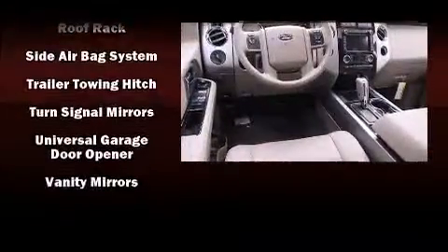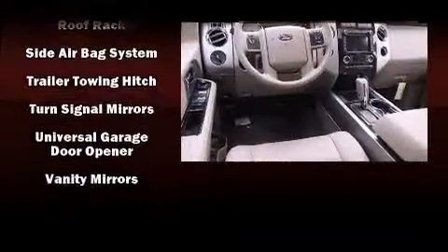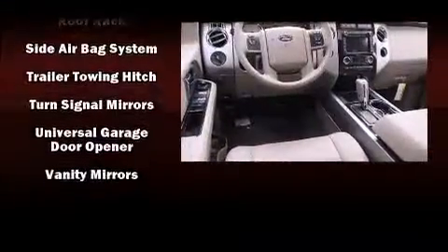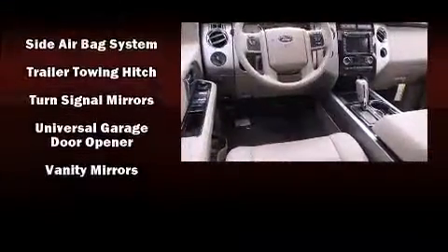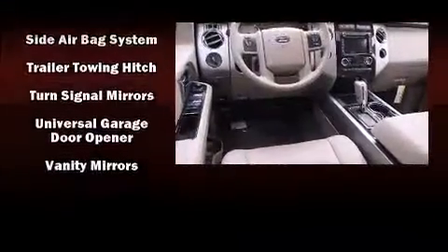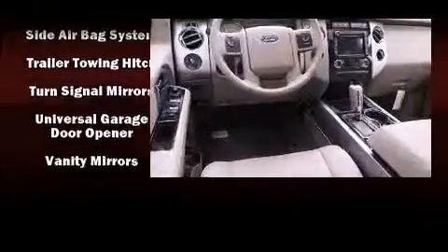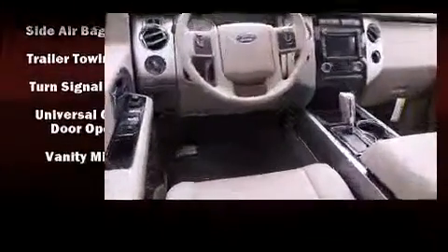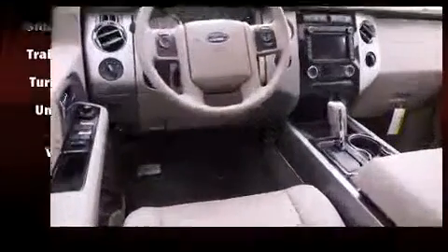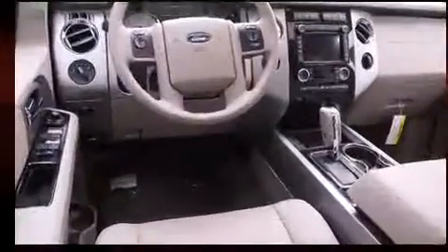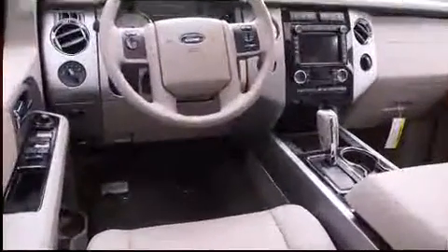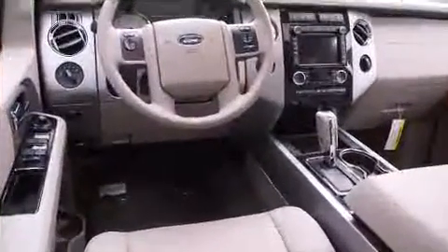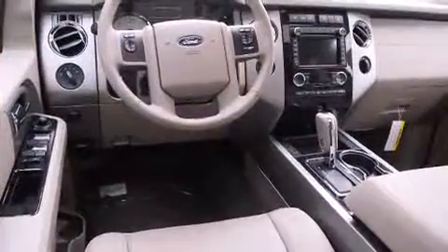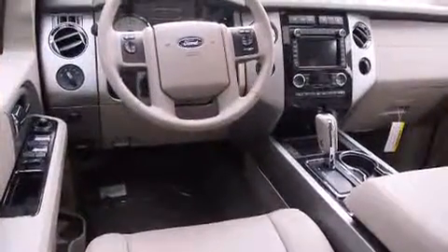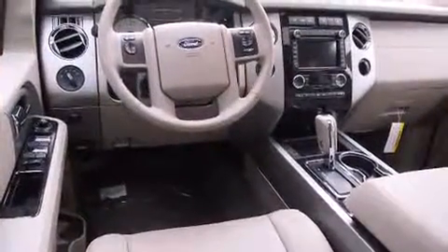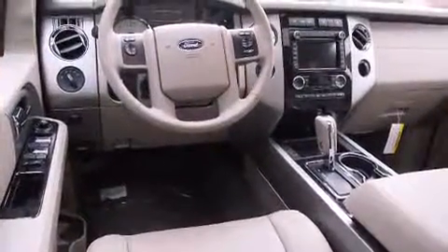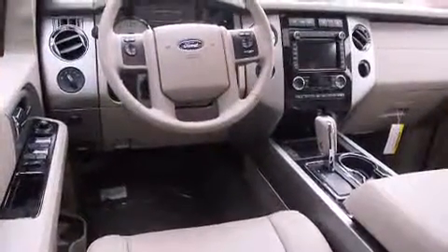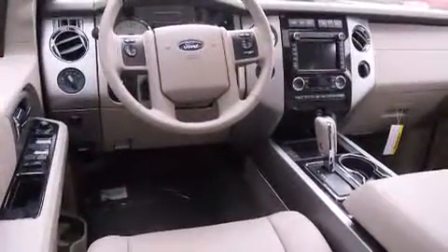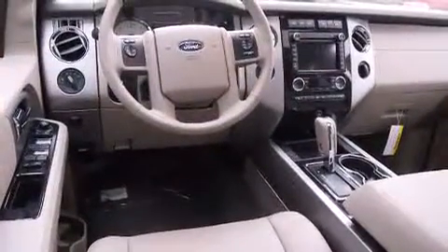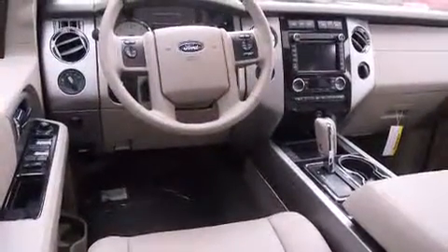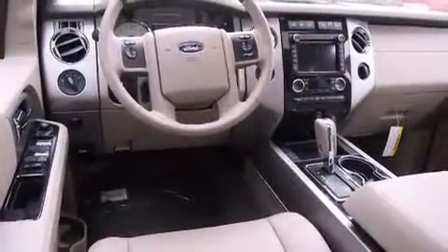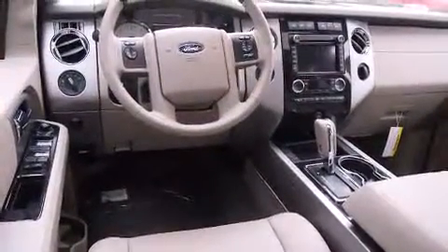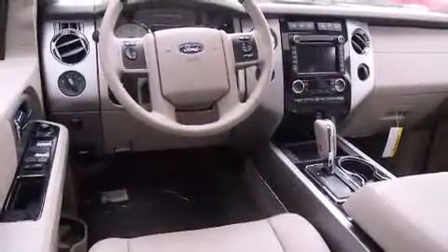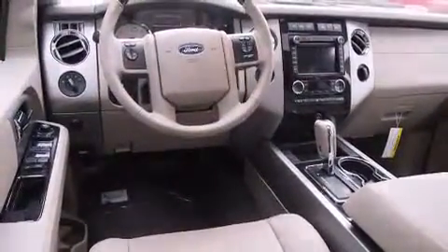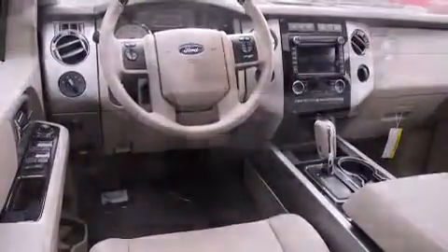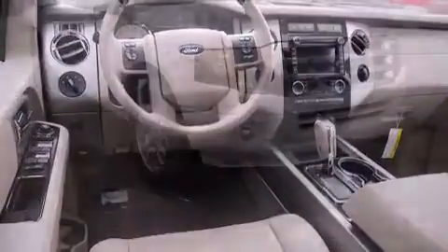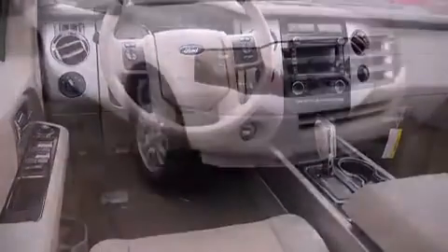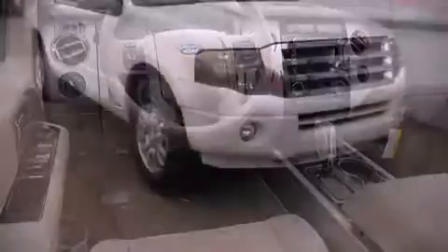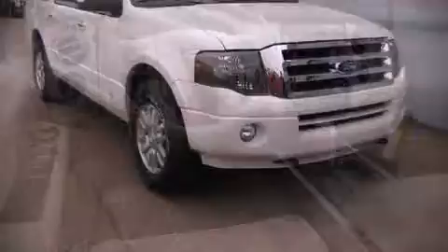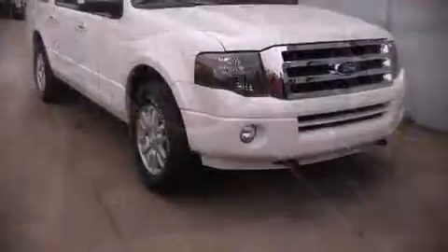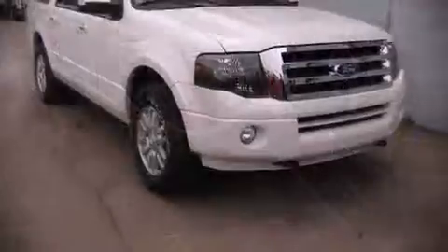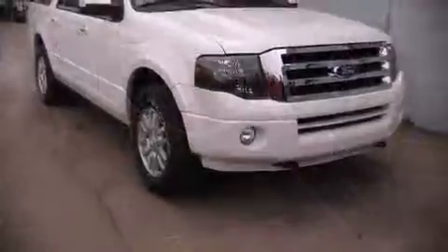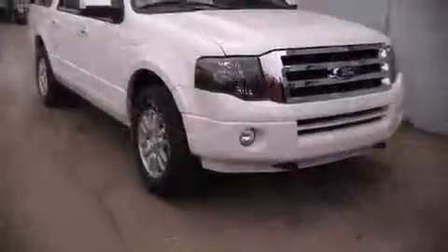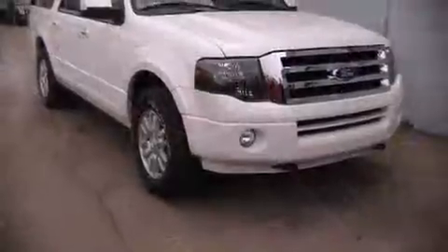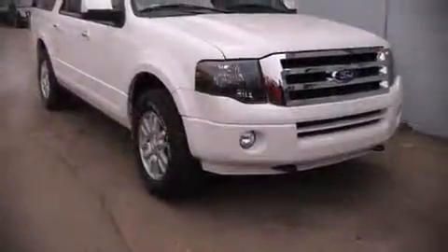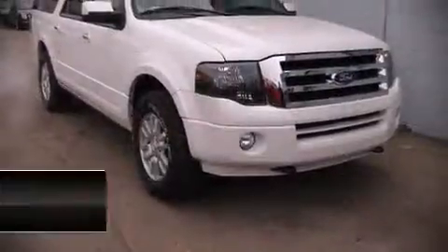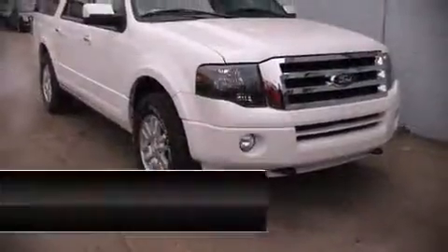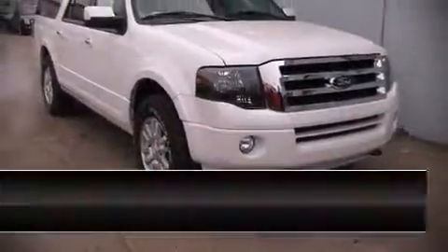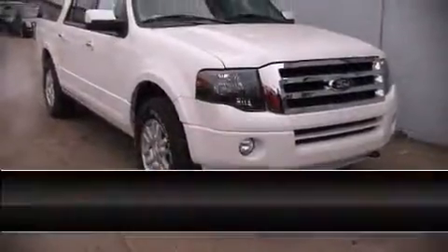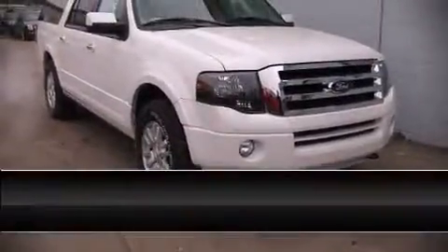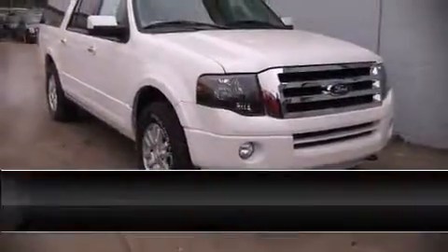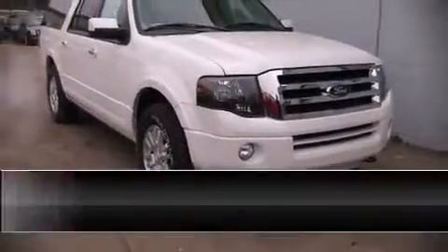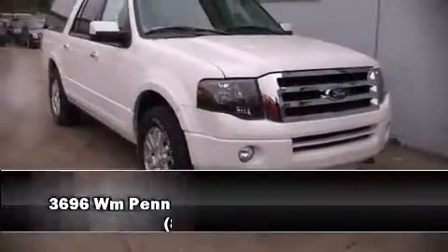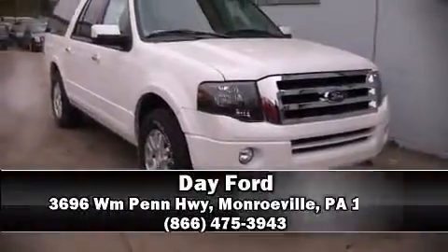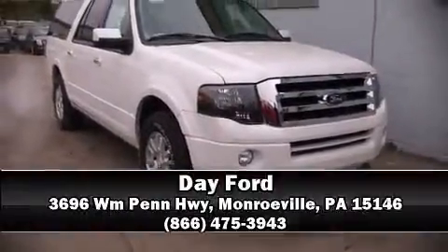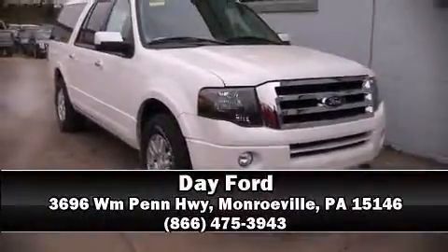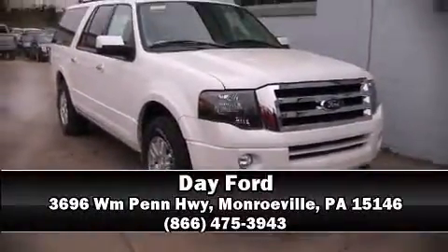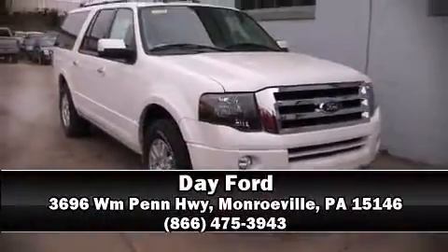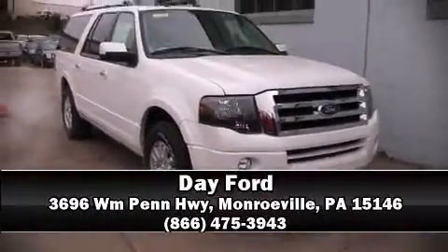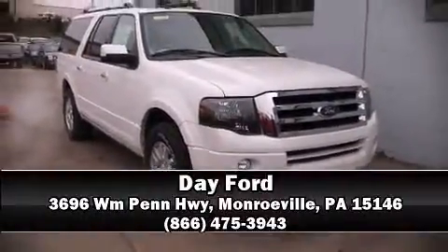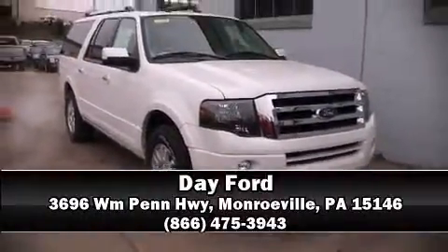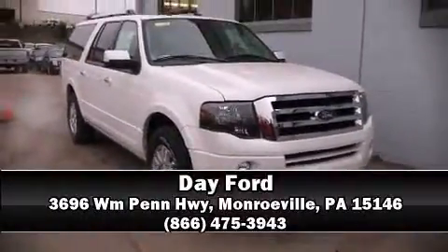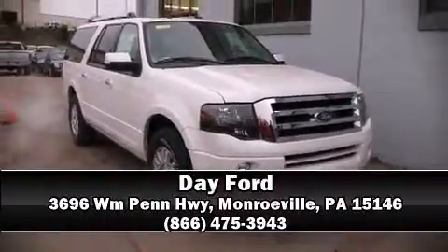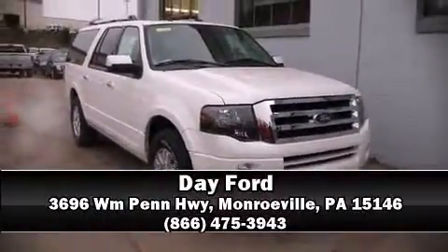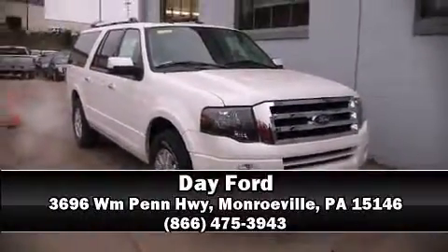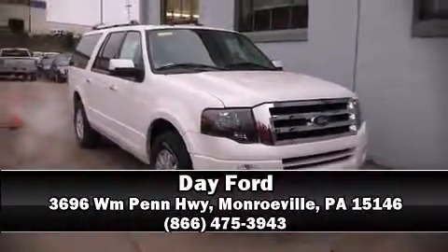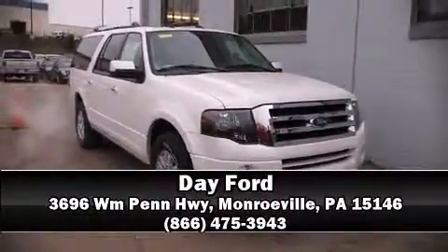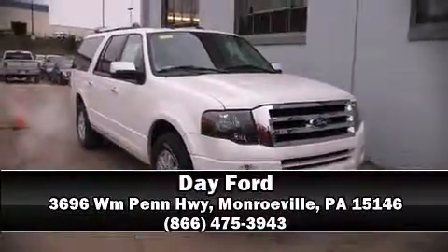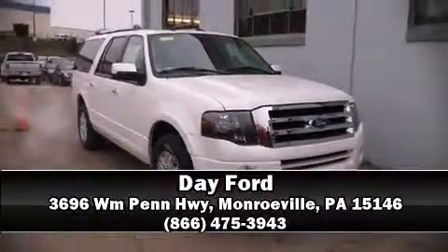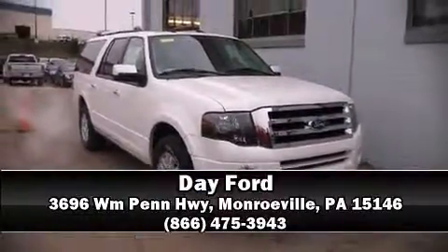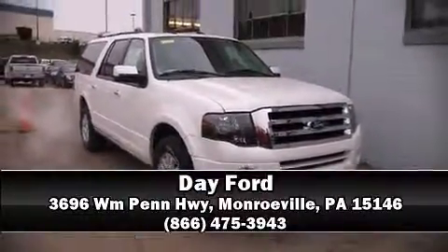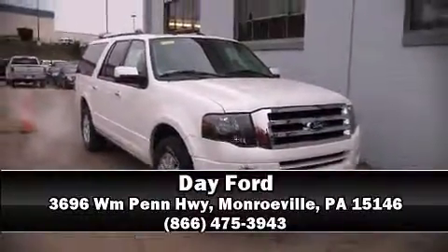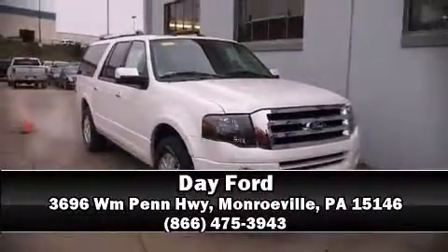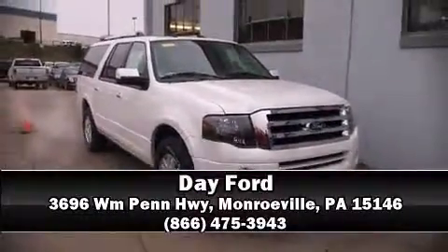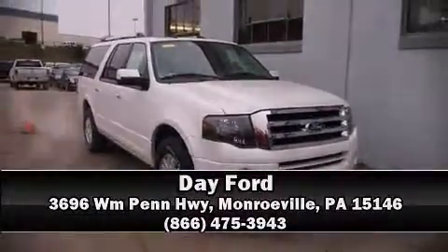Our team is professional, and we offer a no-pressure environment. Please don't hesitate to give us a call. Thank you.